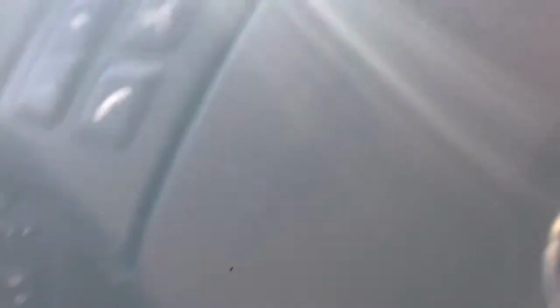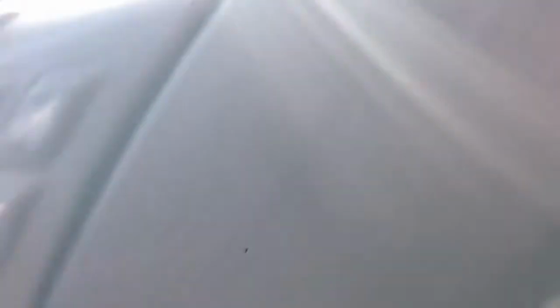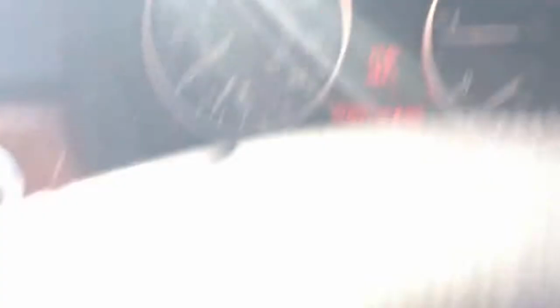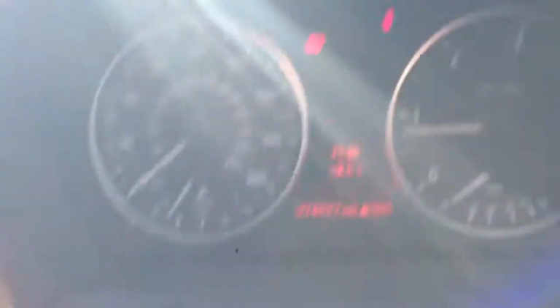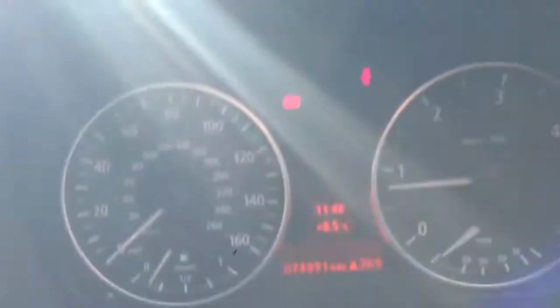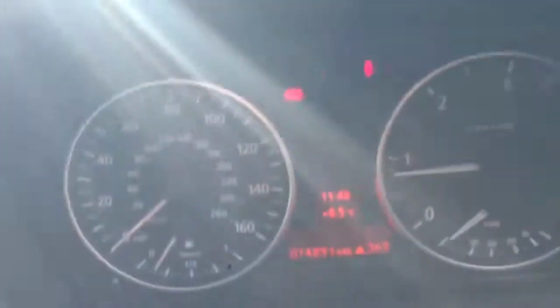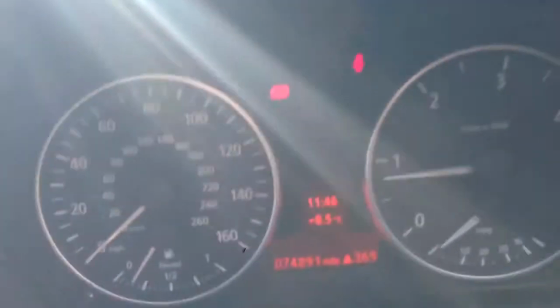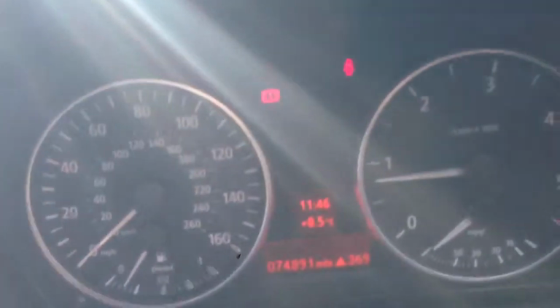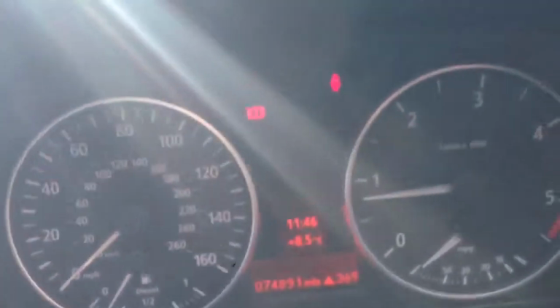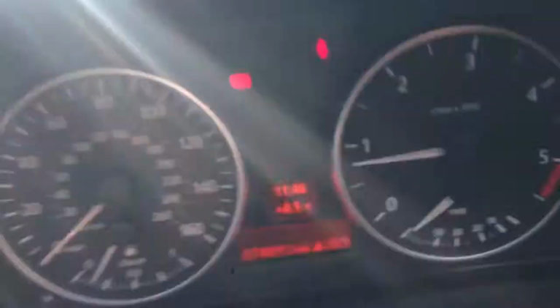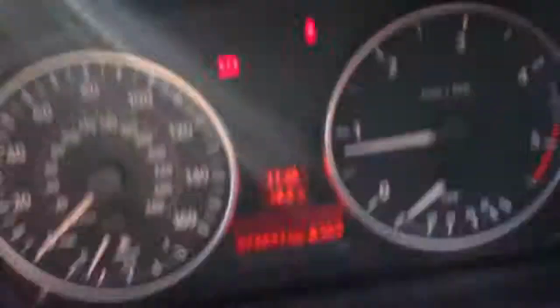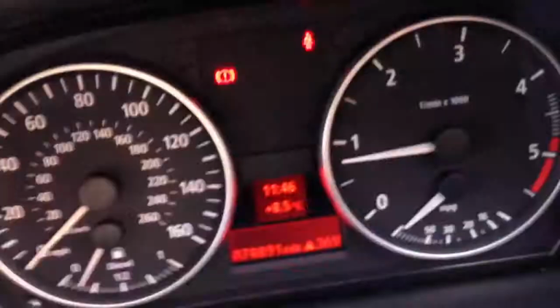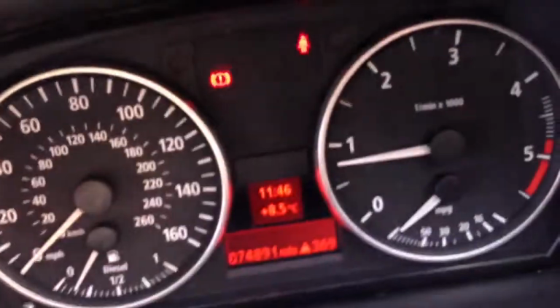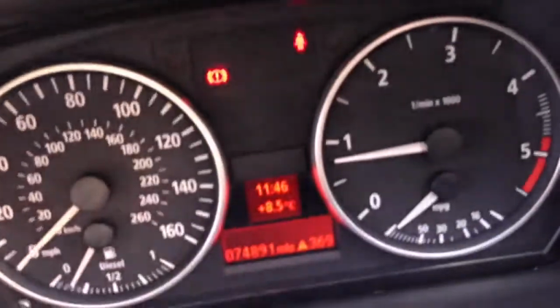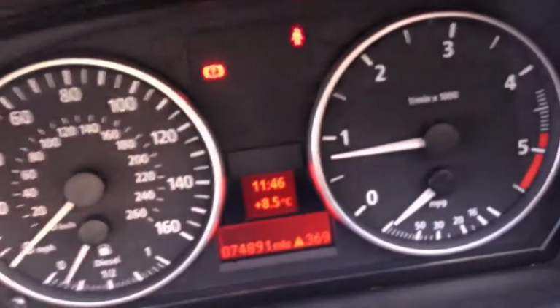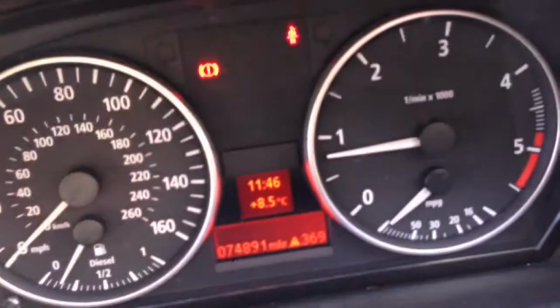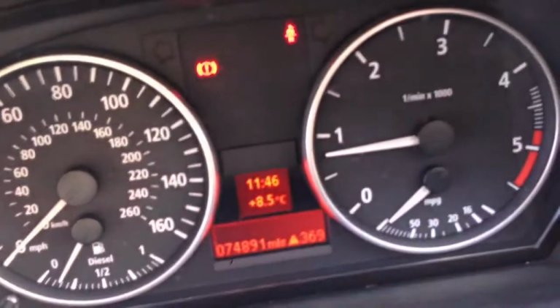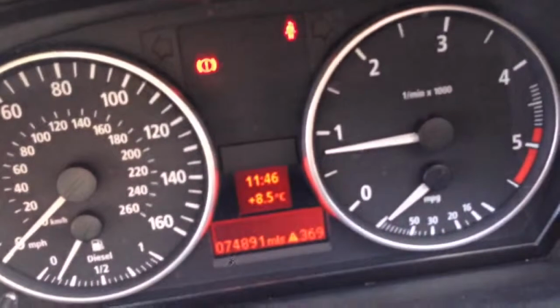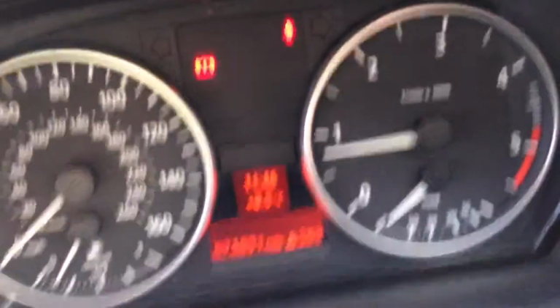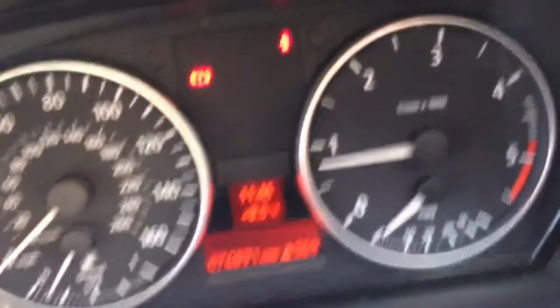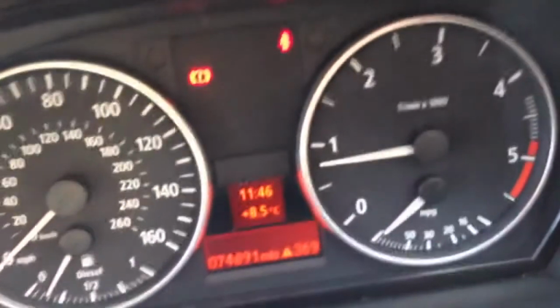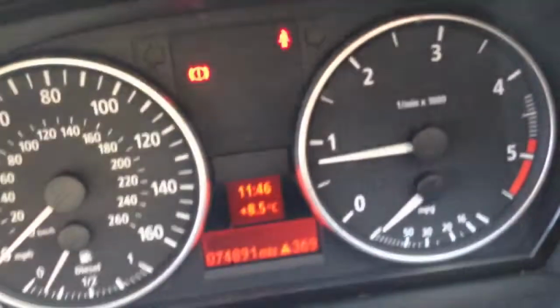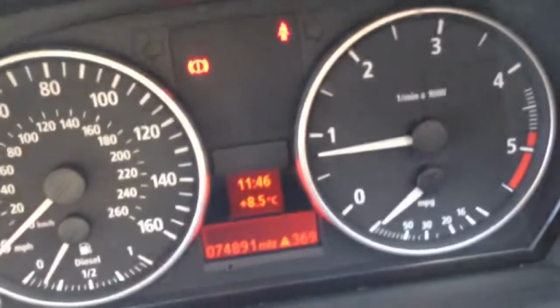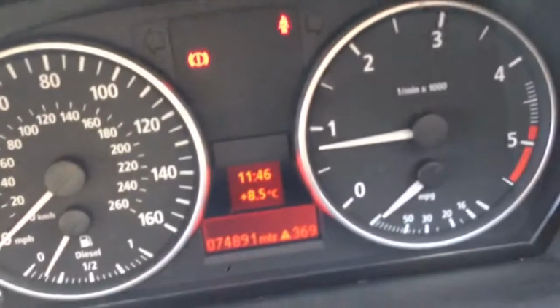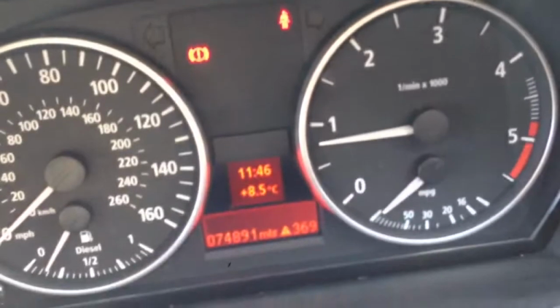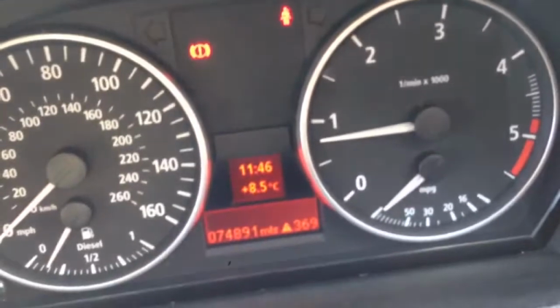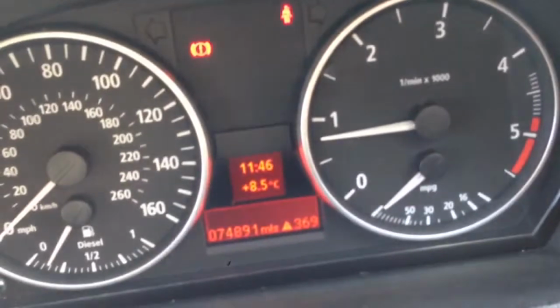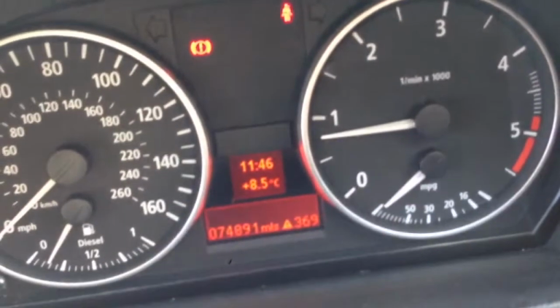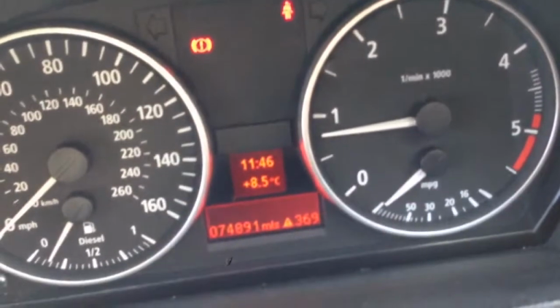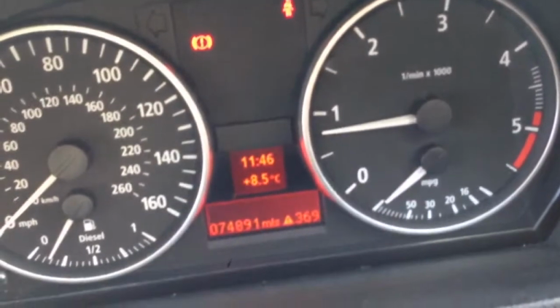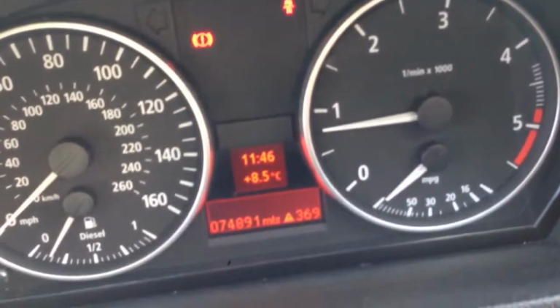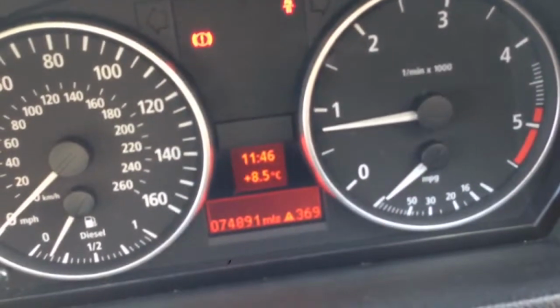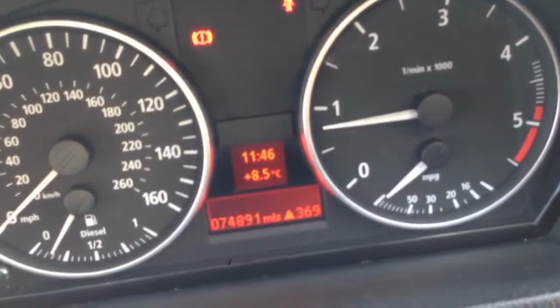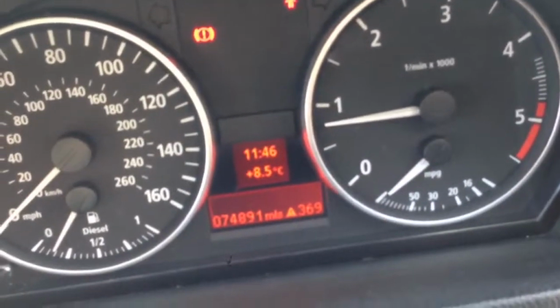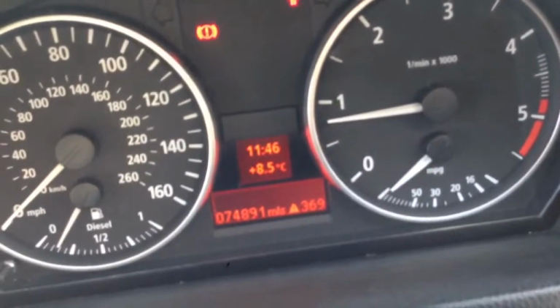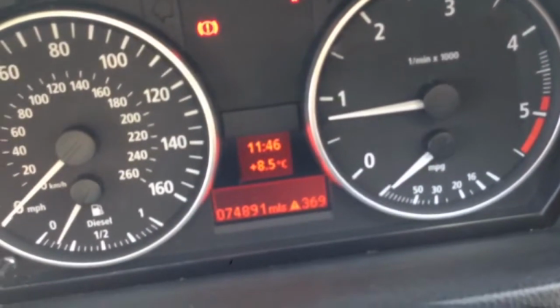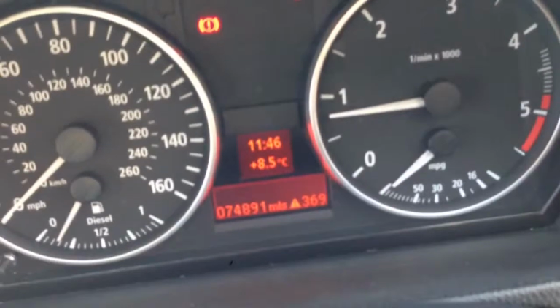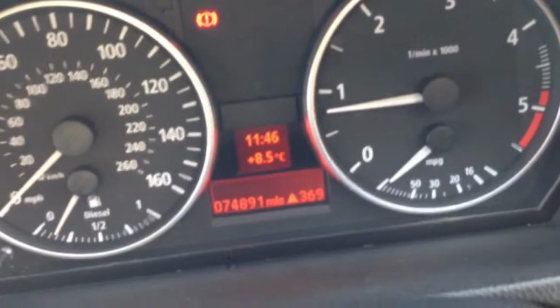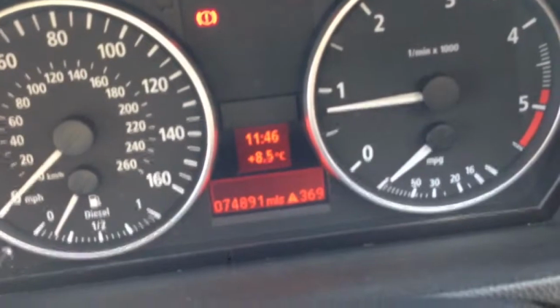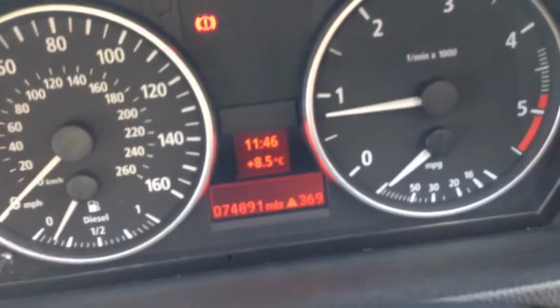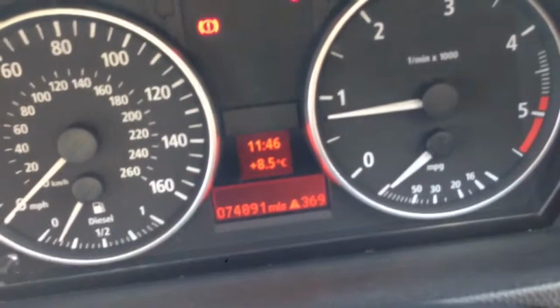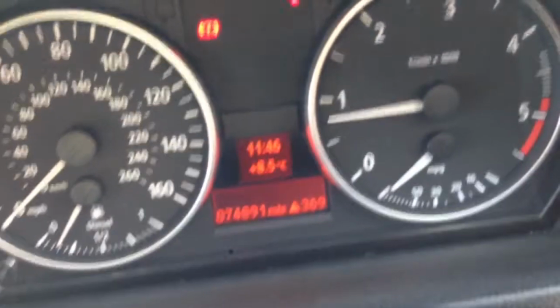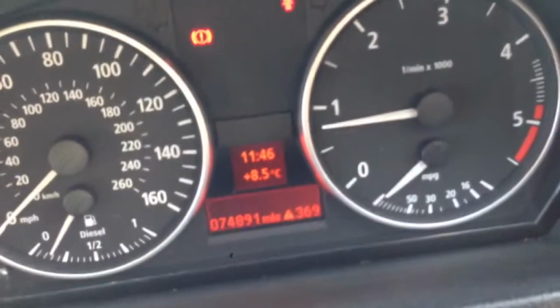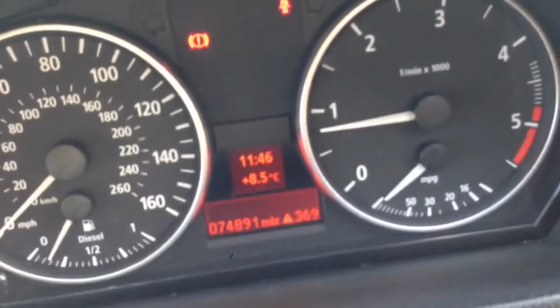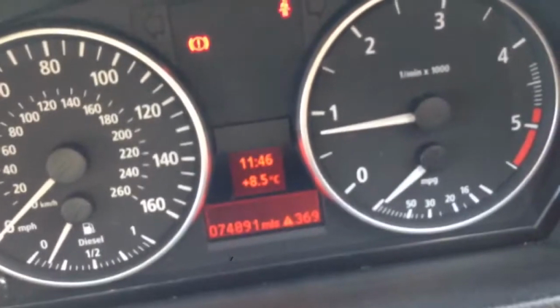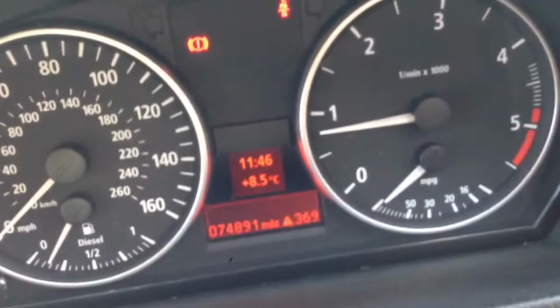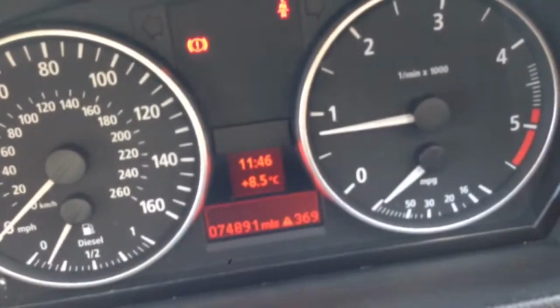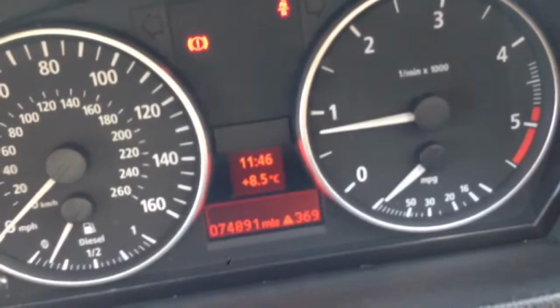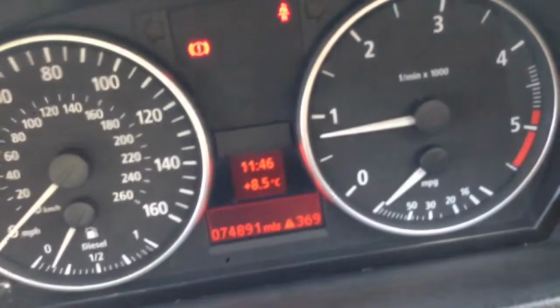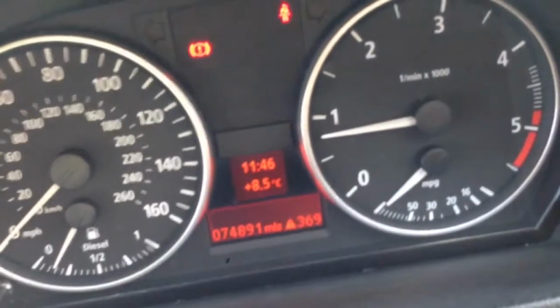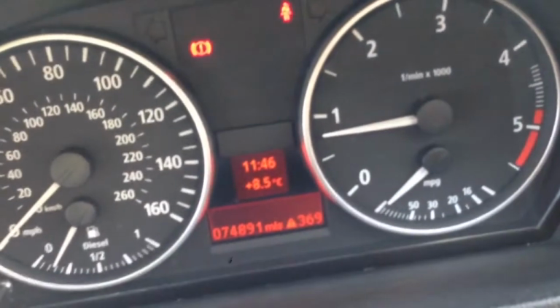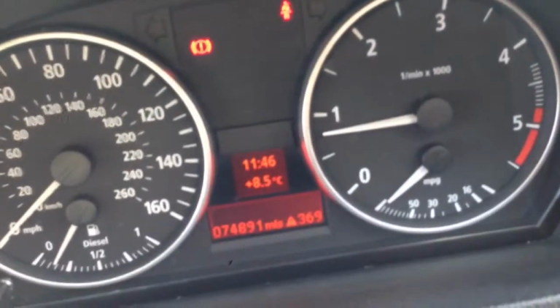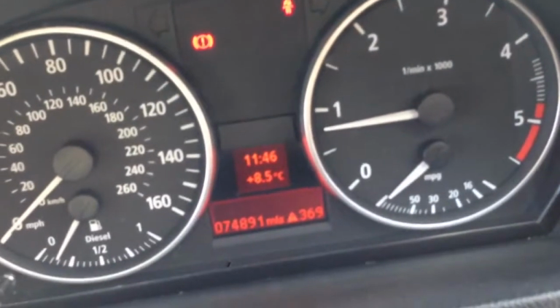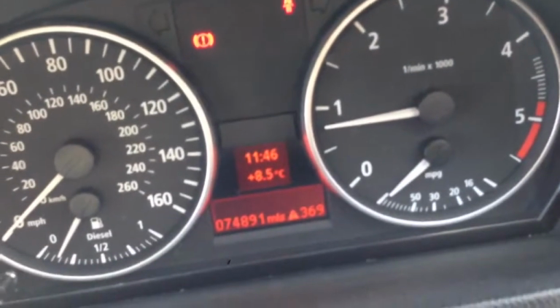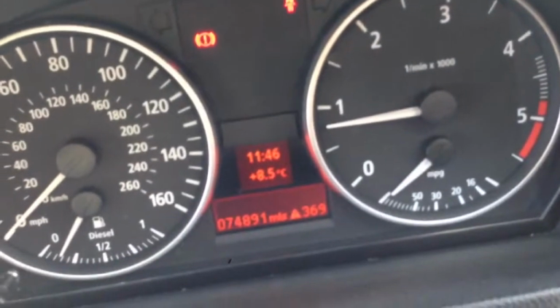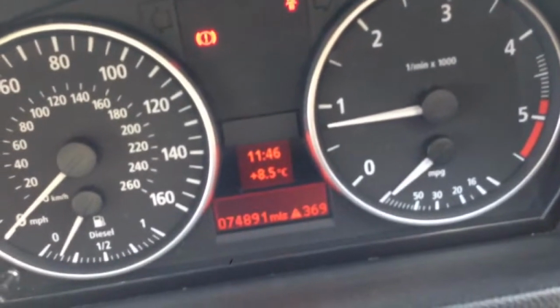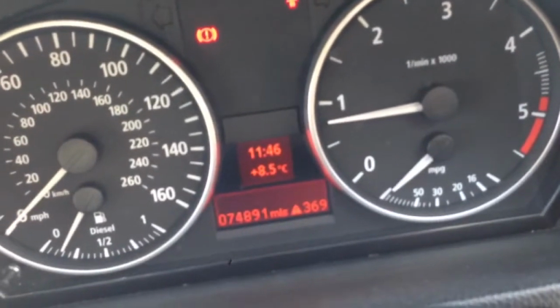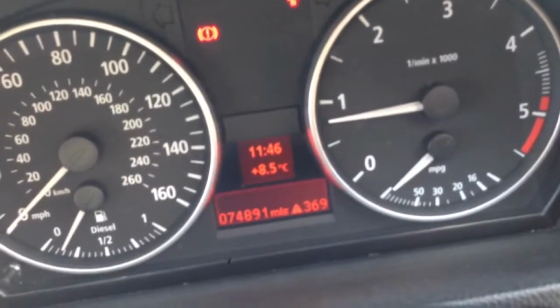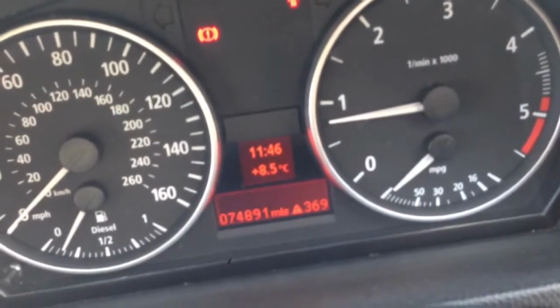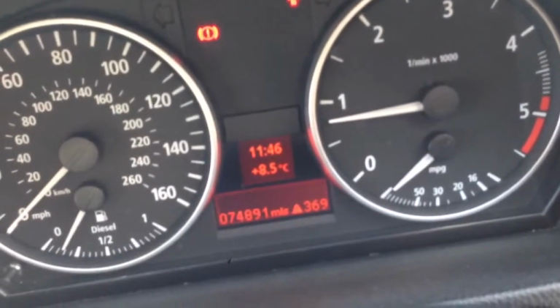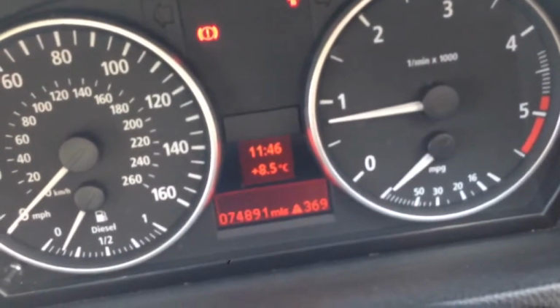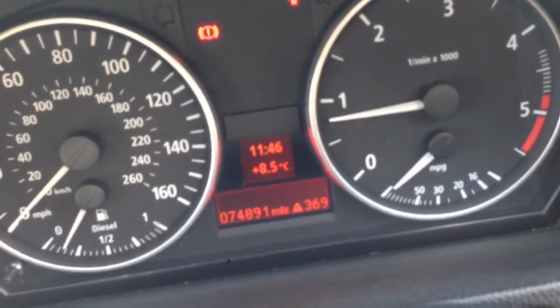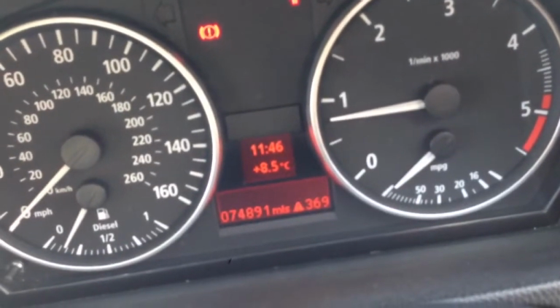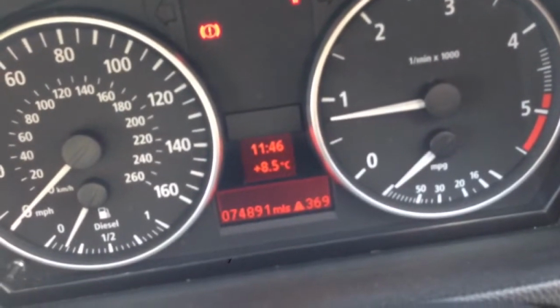The car has covered 74,891 miles, has 5 stamps in the service book, and will be serviced by ourselves before delivery.